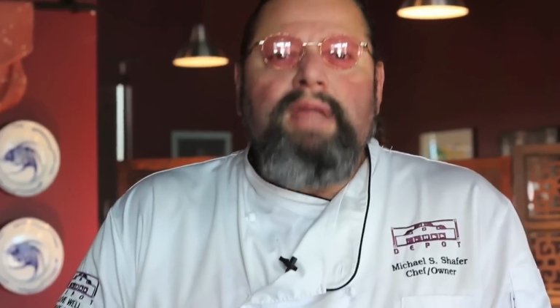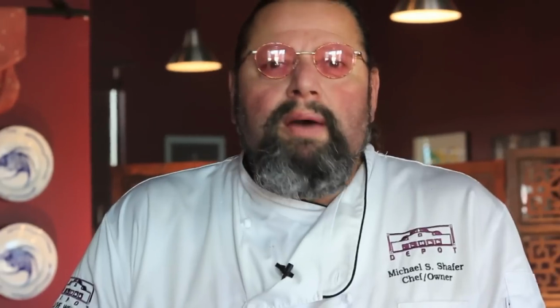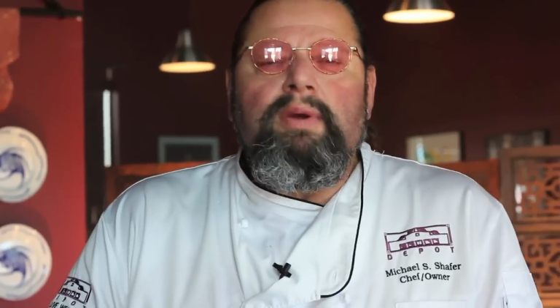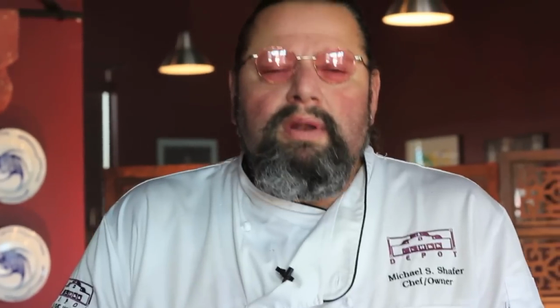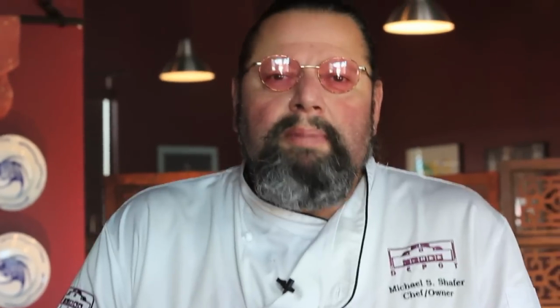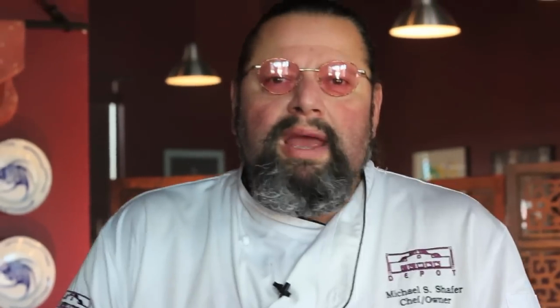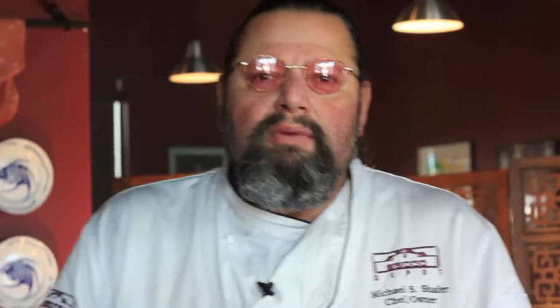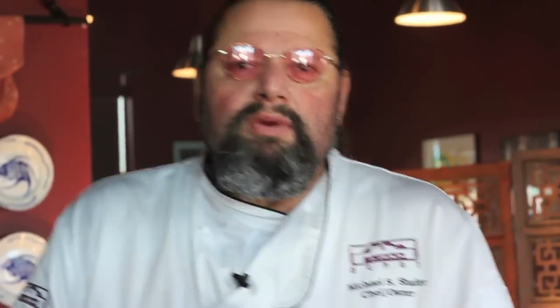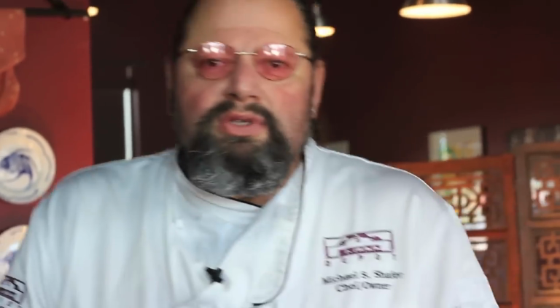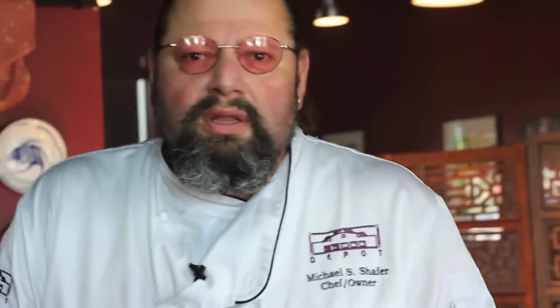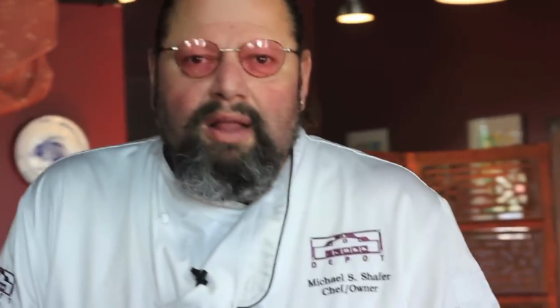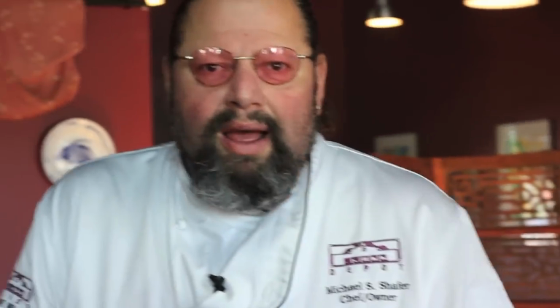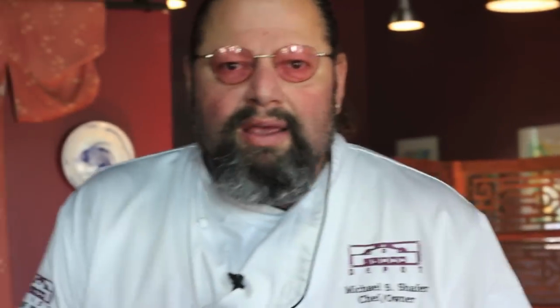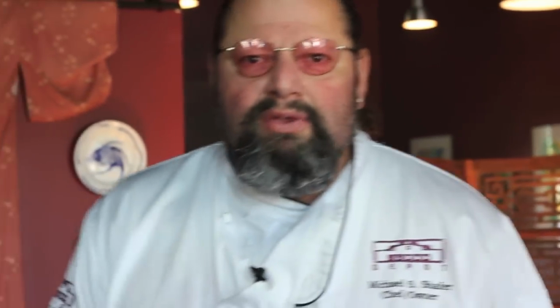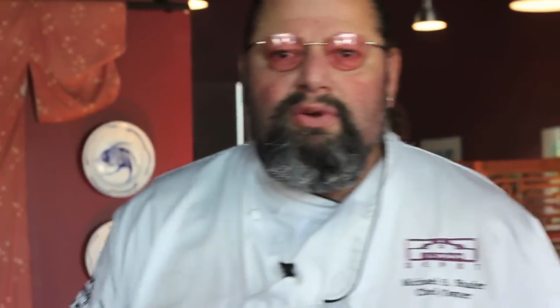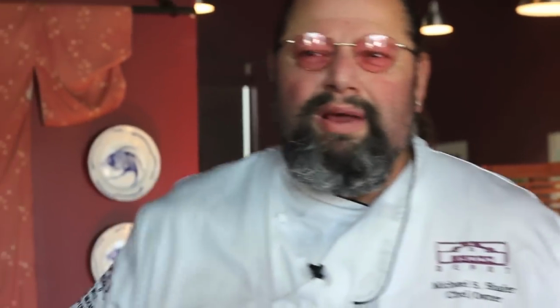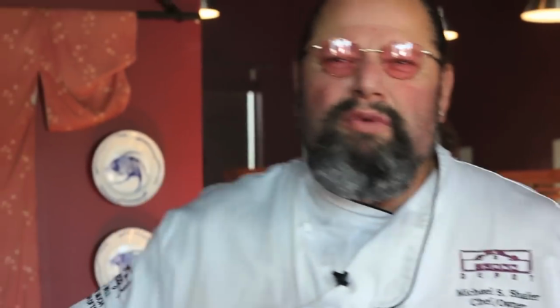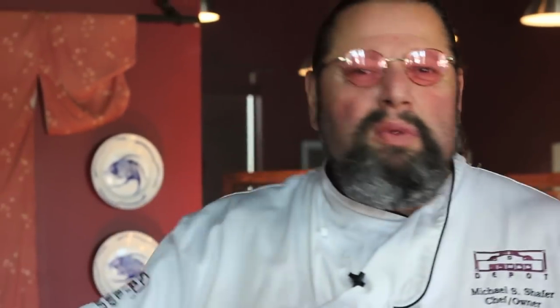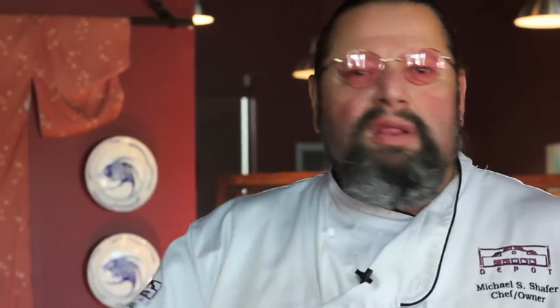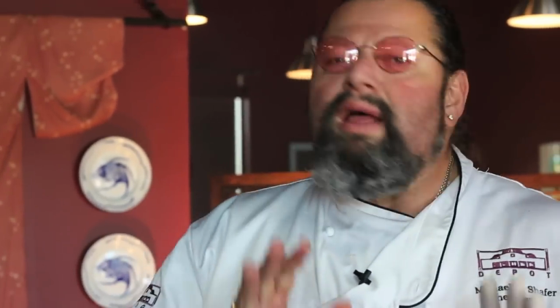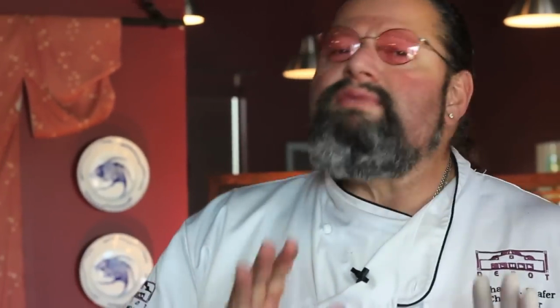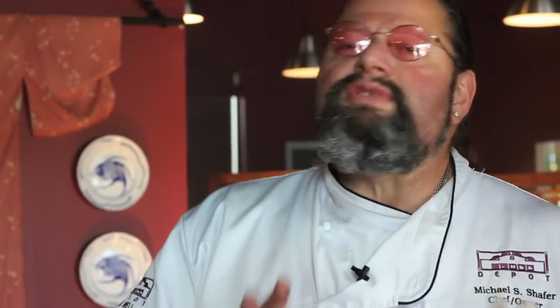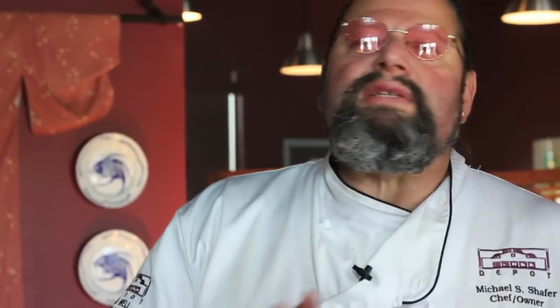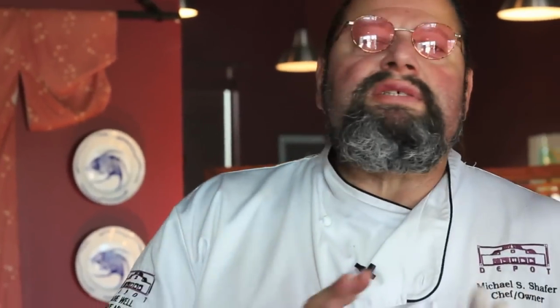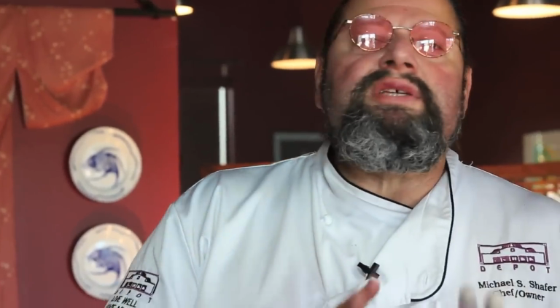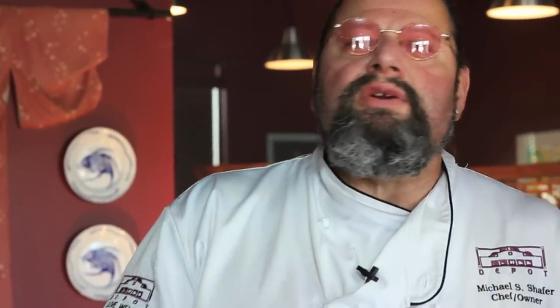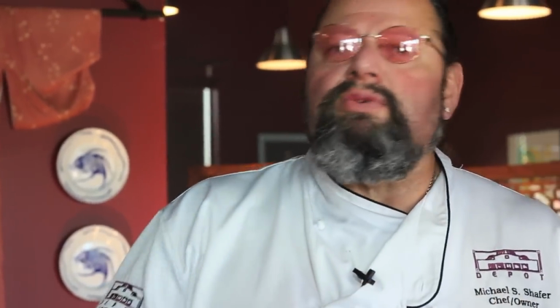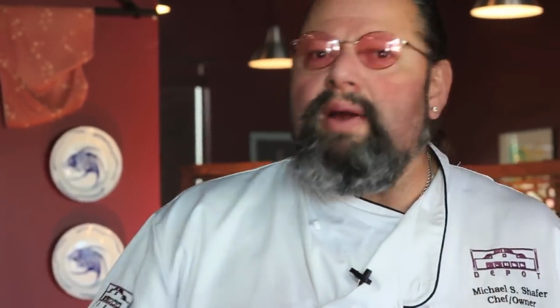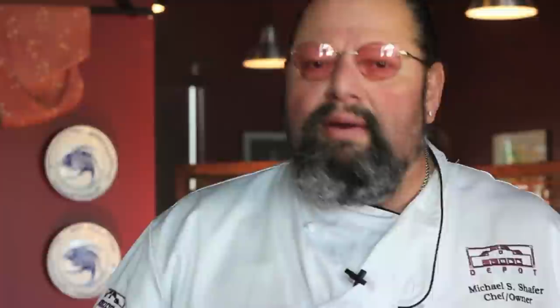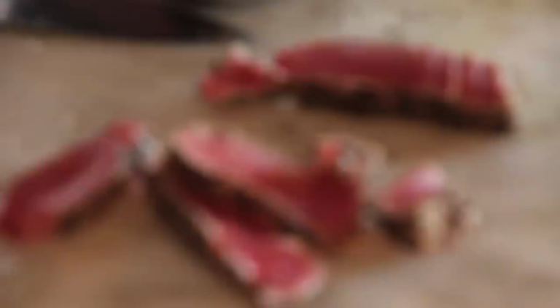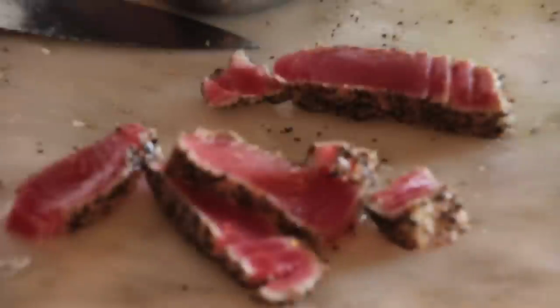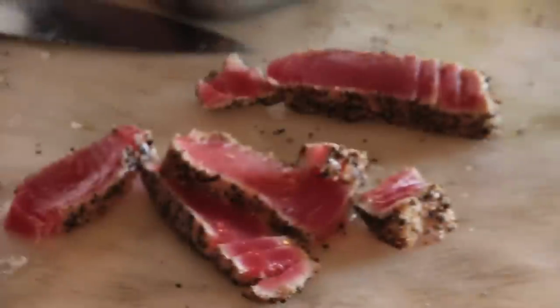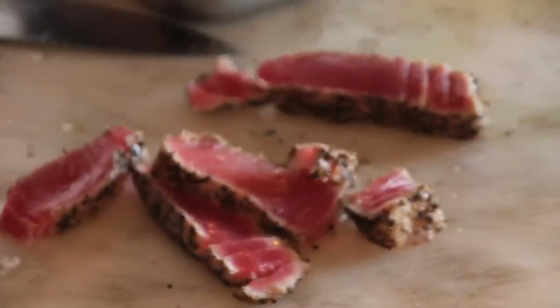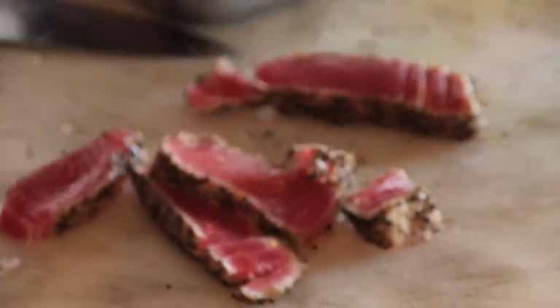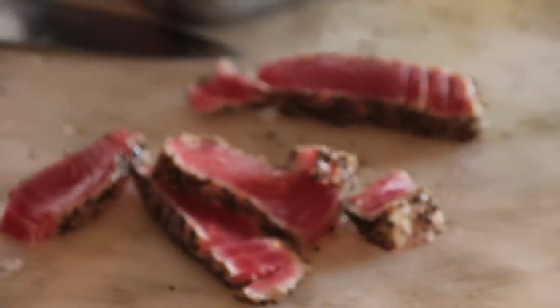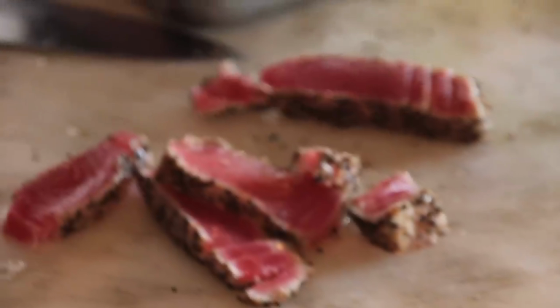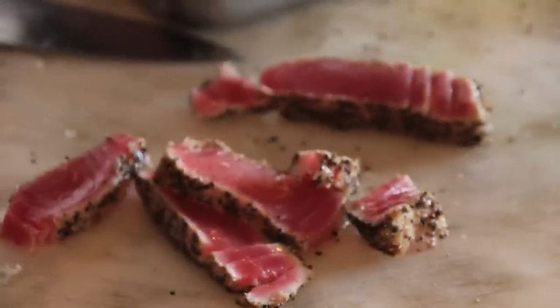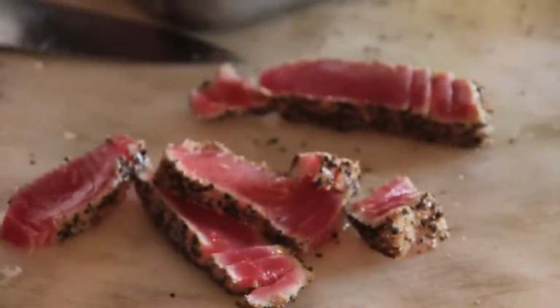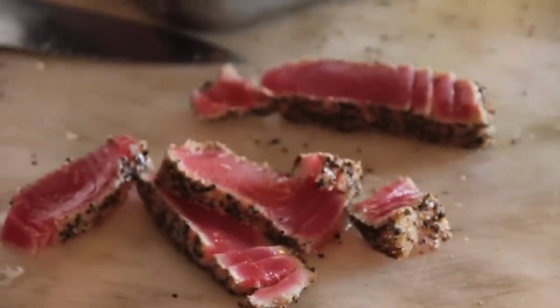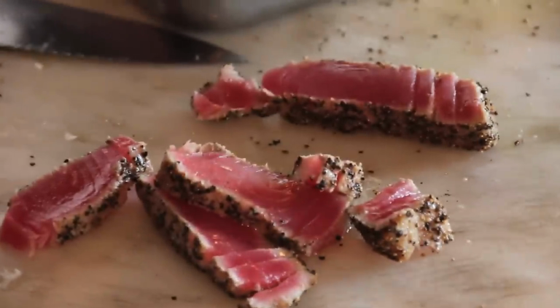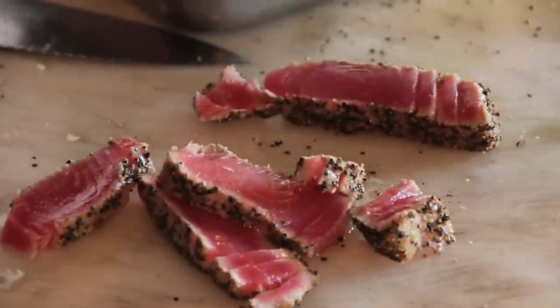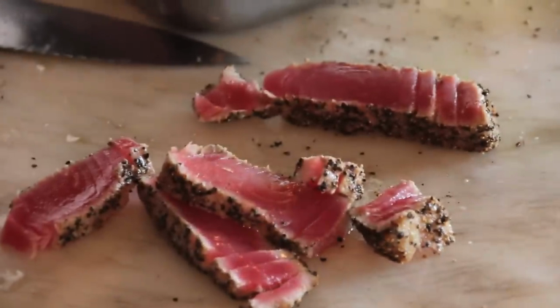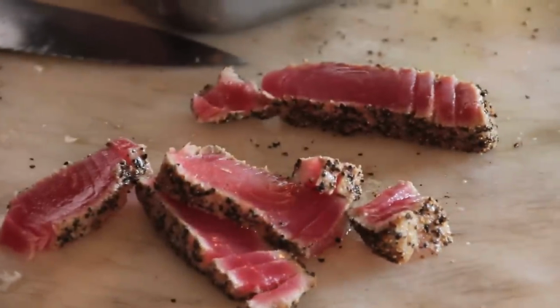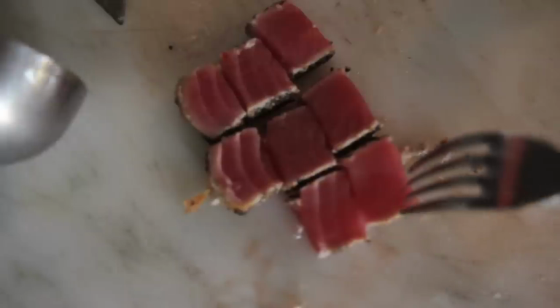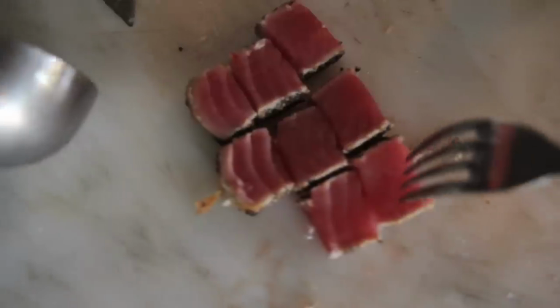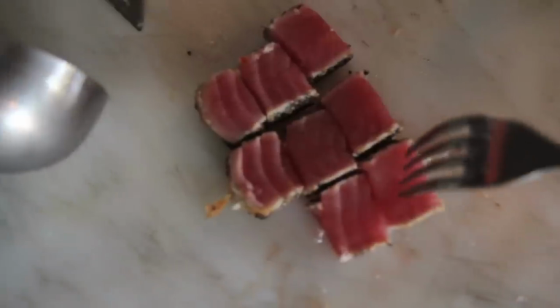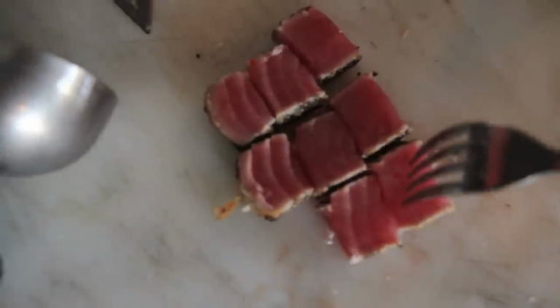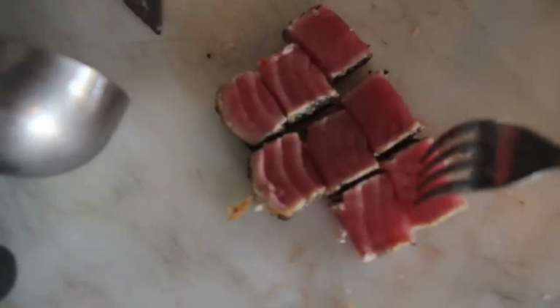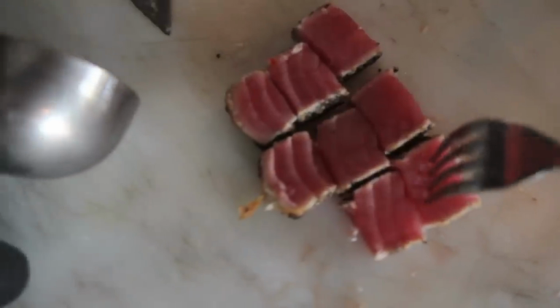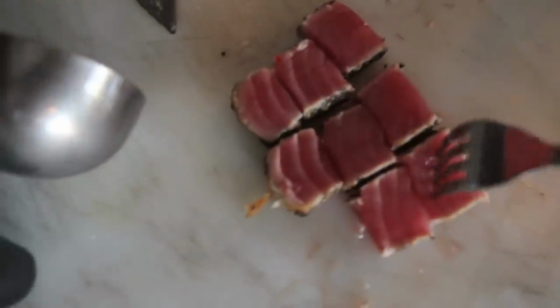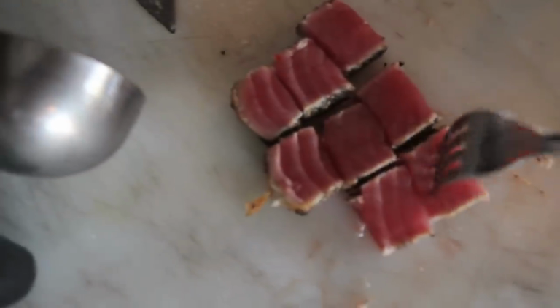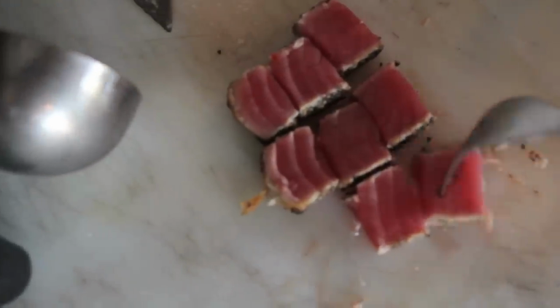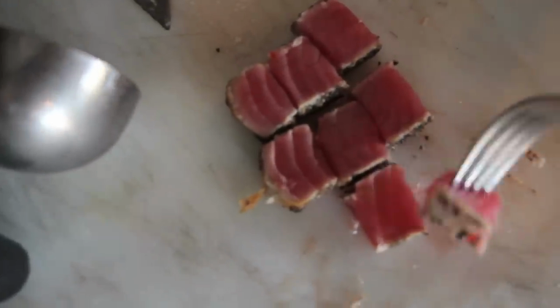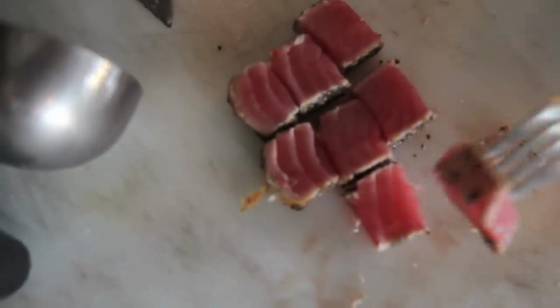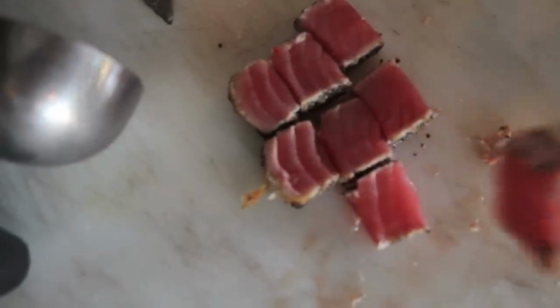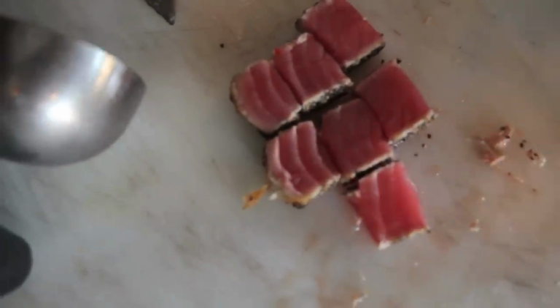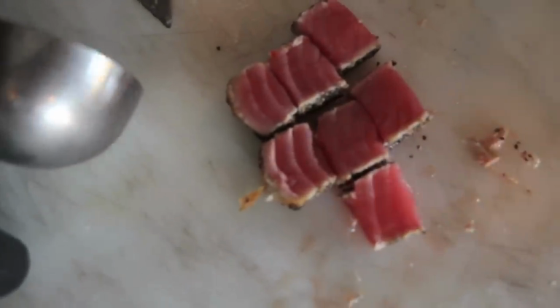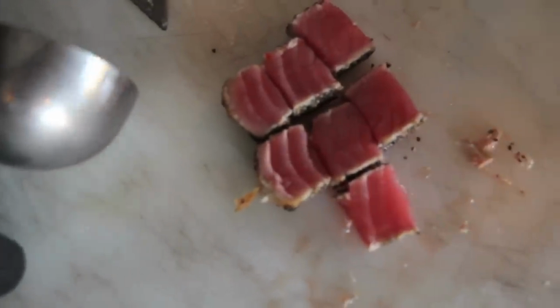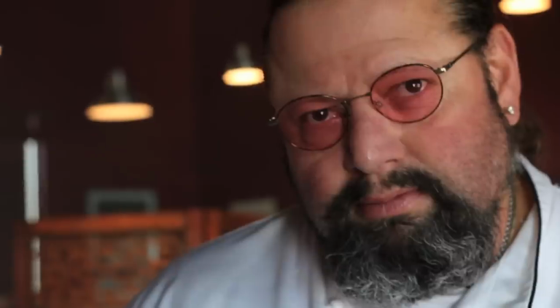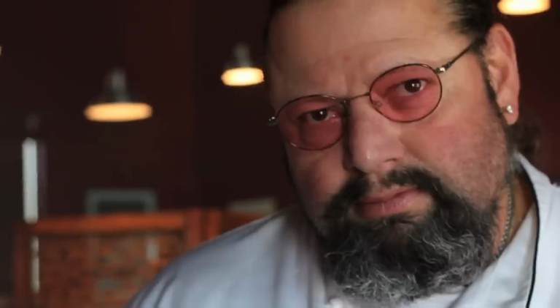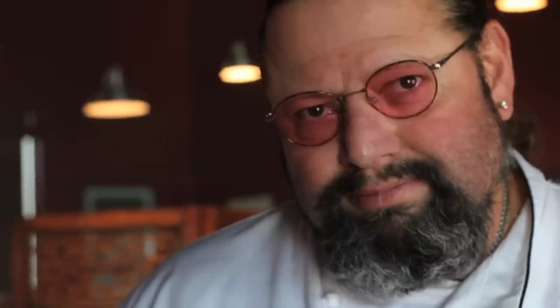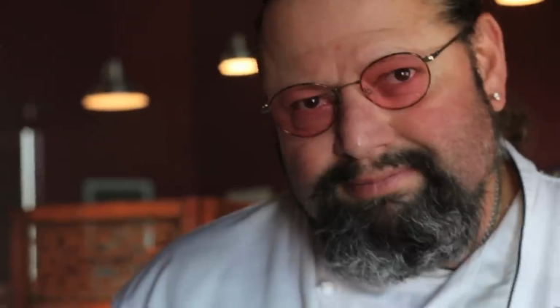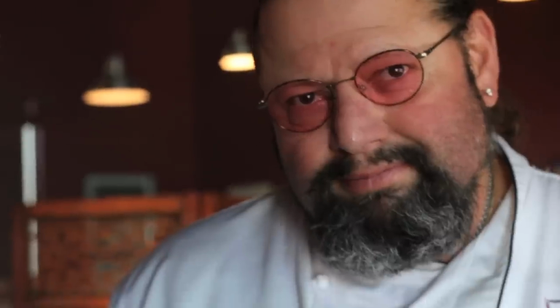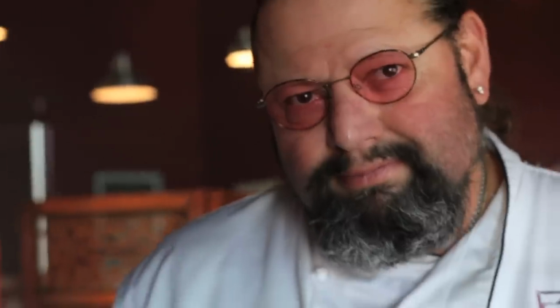Now we're going to pan roast a little ahi tuna. Everyone loves that seared rare ahi tuna. We sell — oh god — 100 pounds of it a week here at the depot.